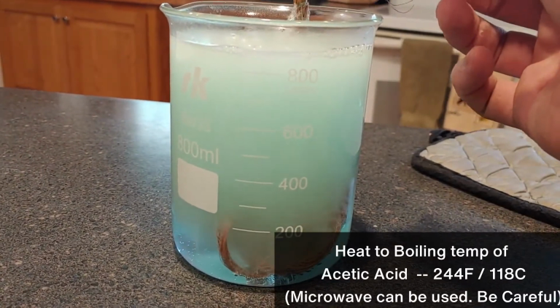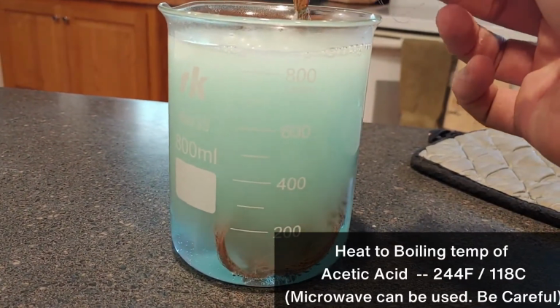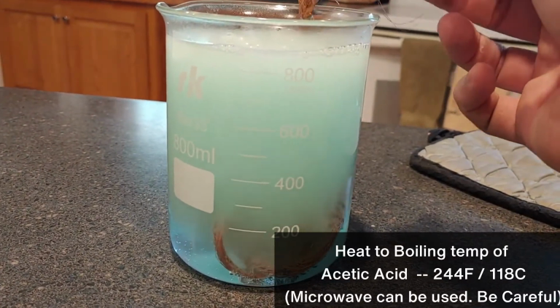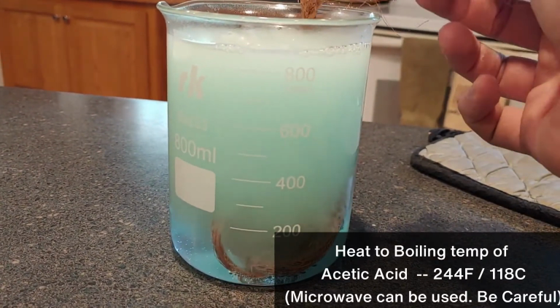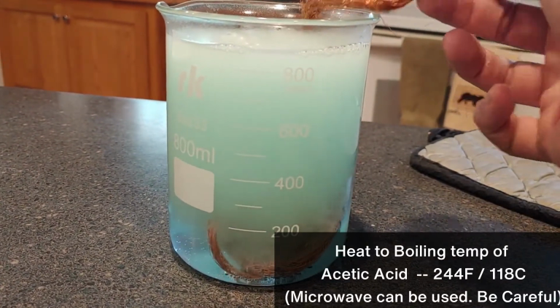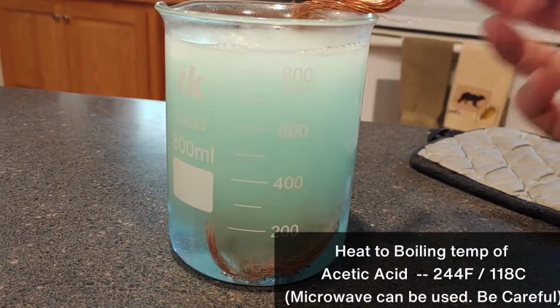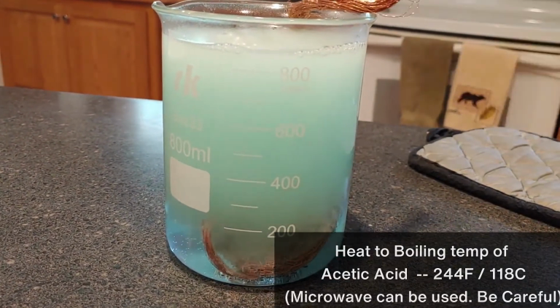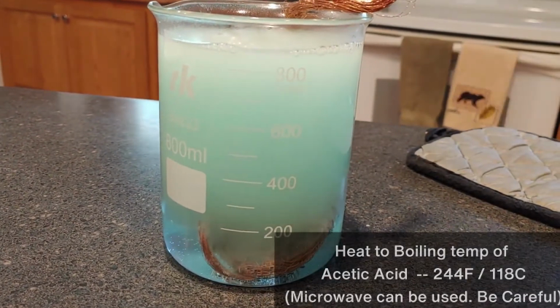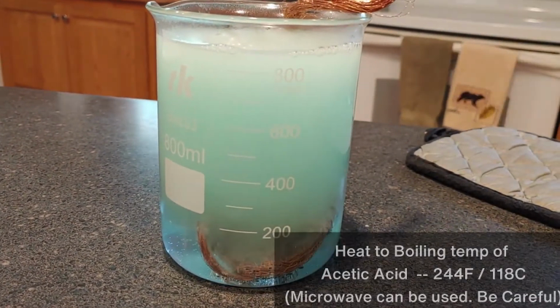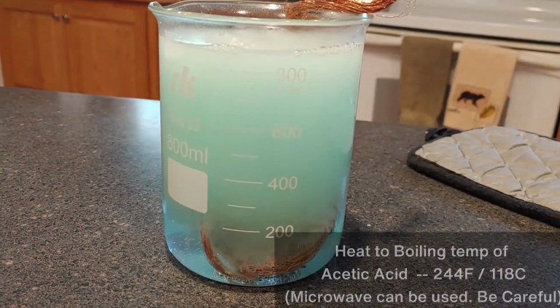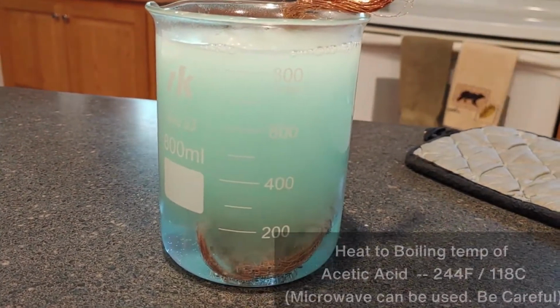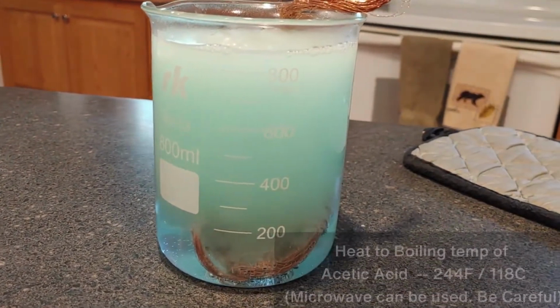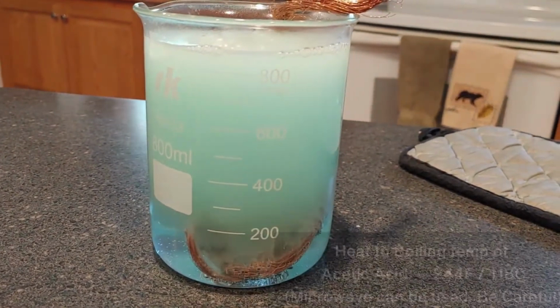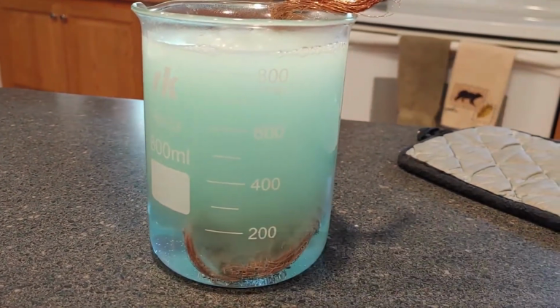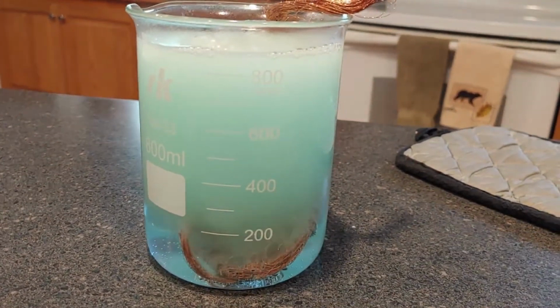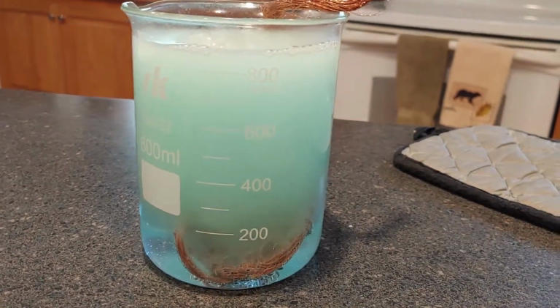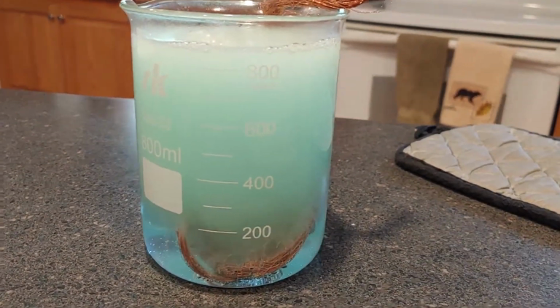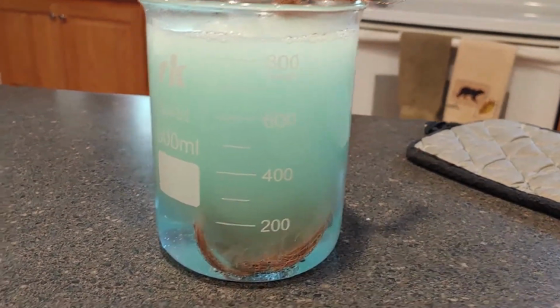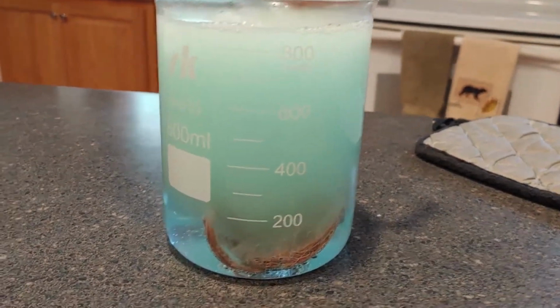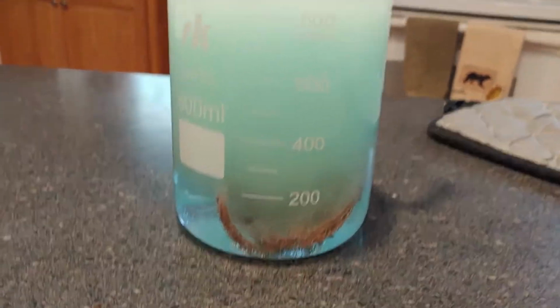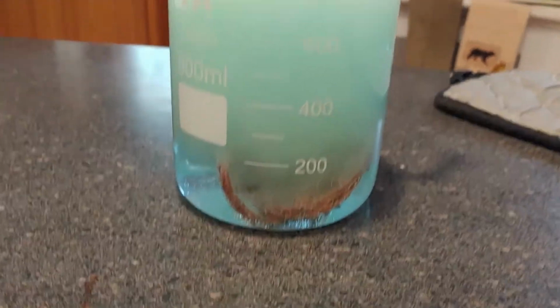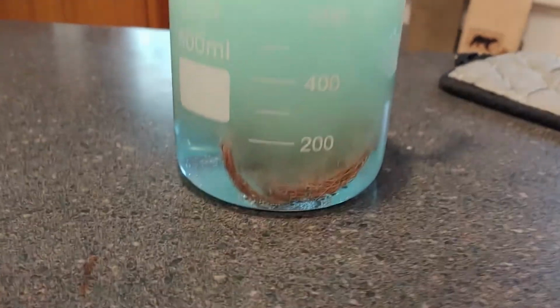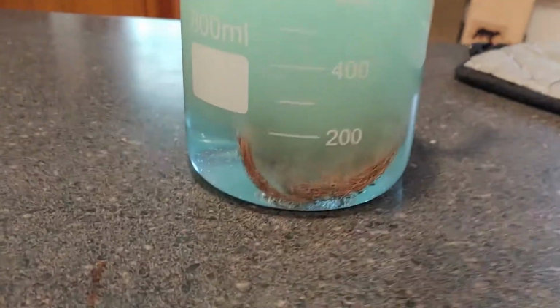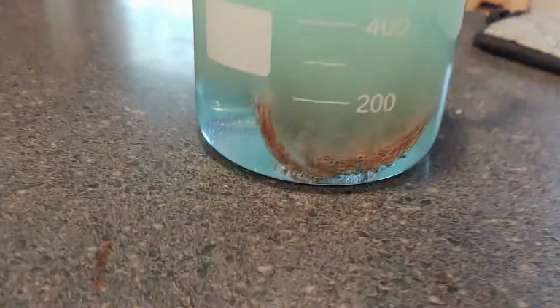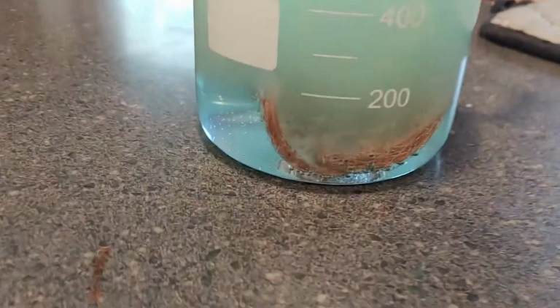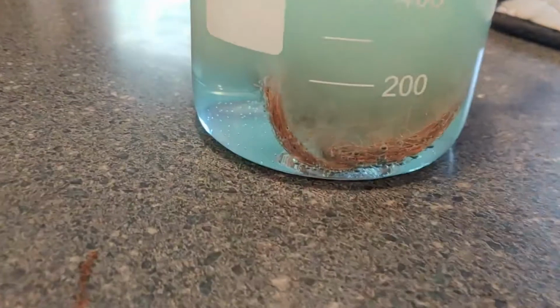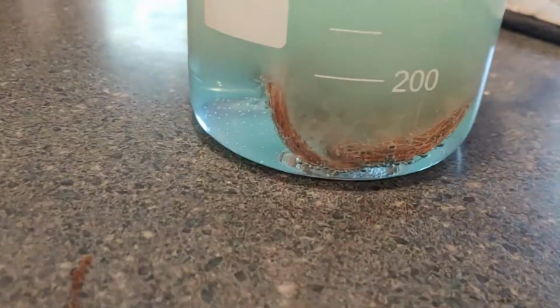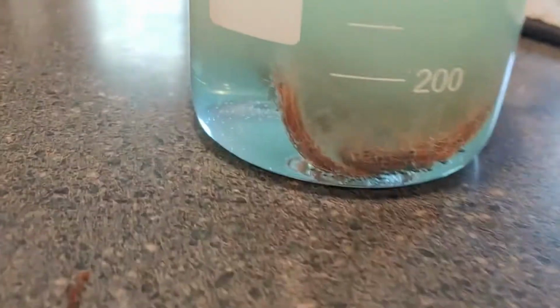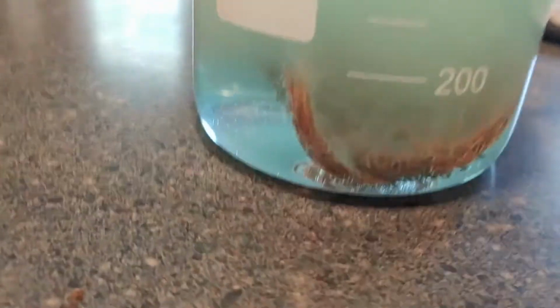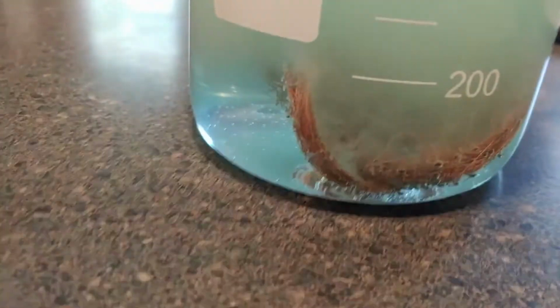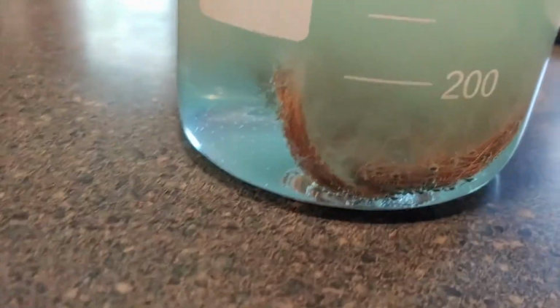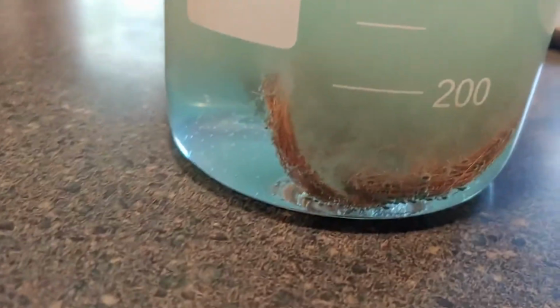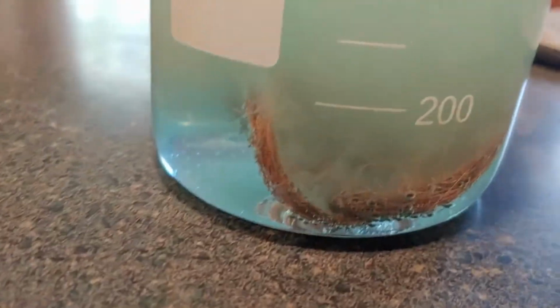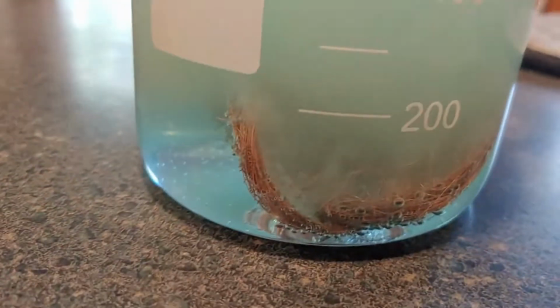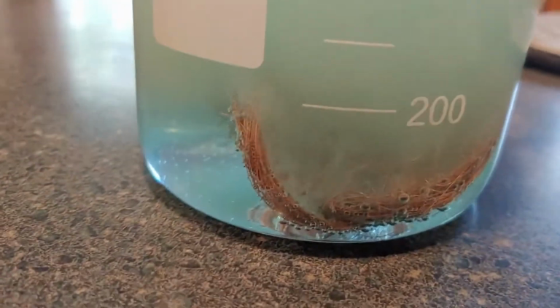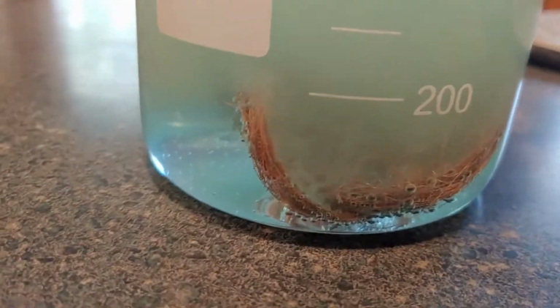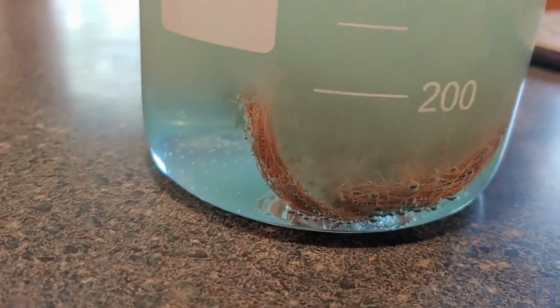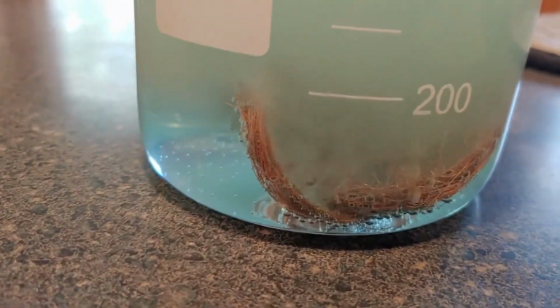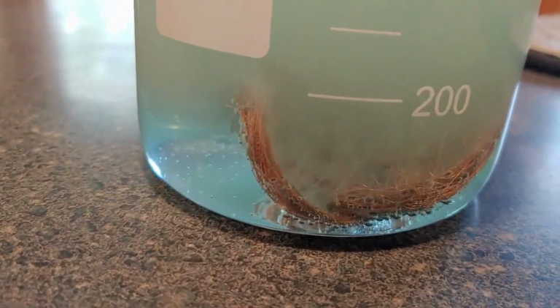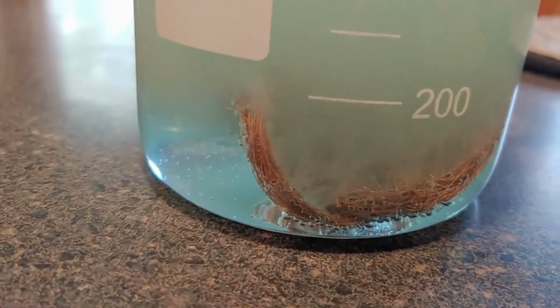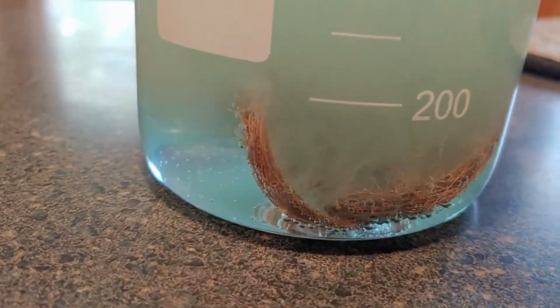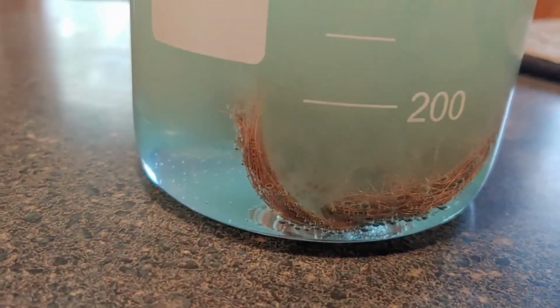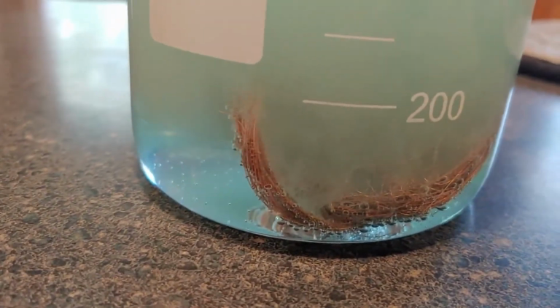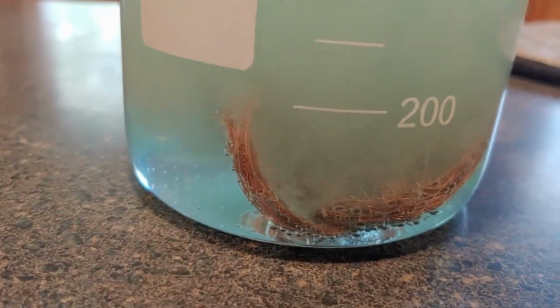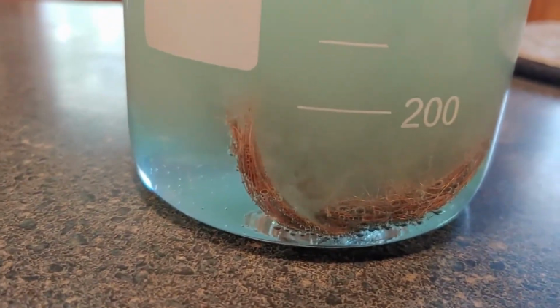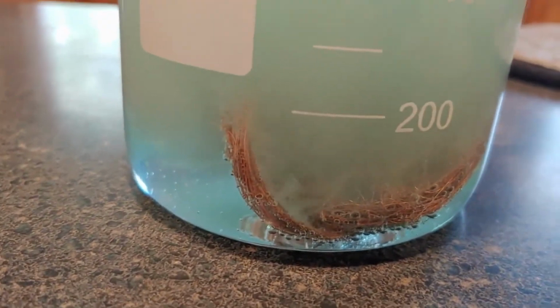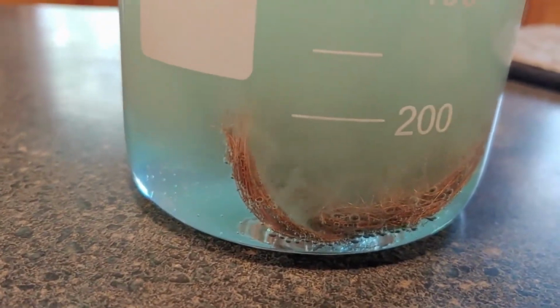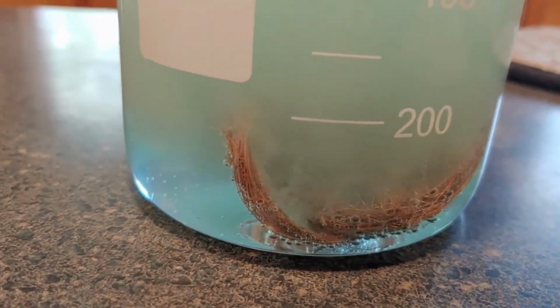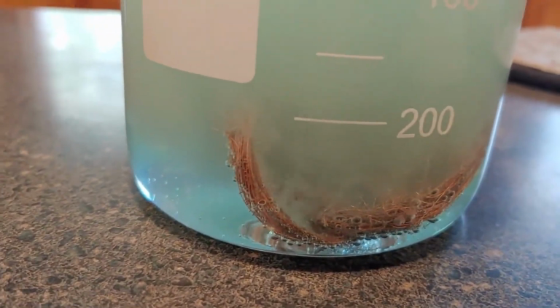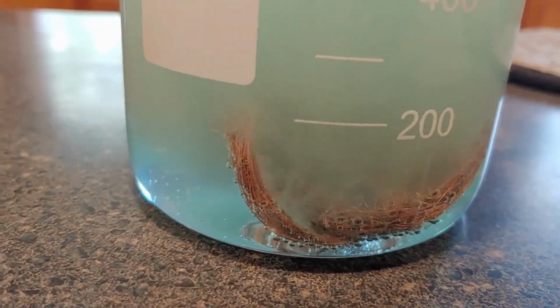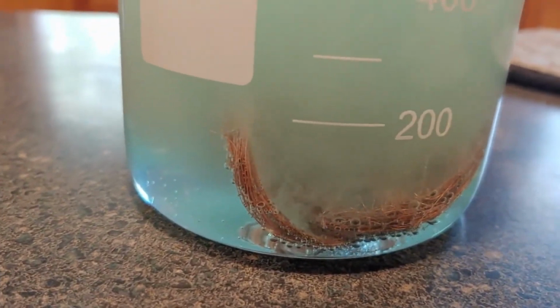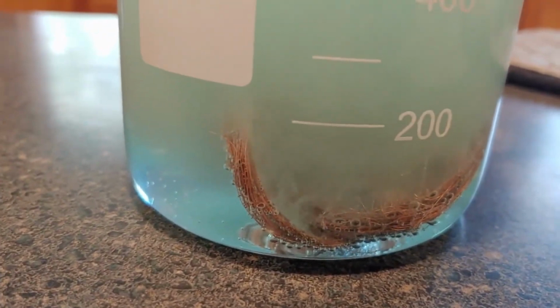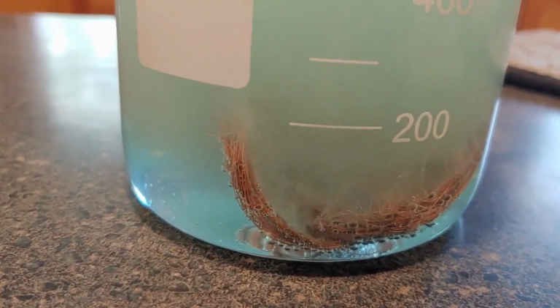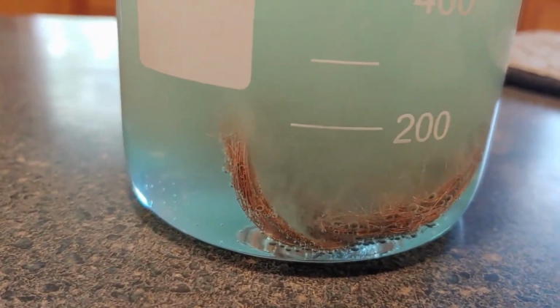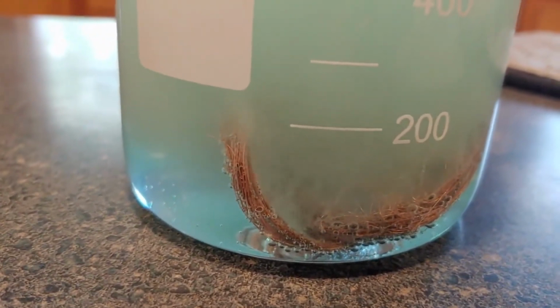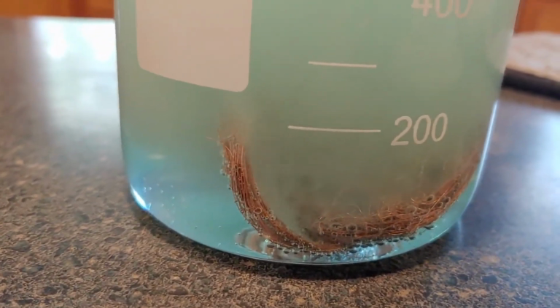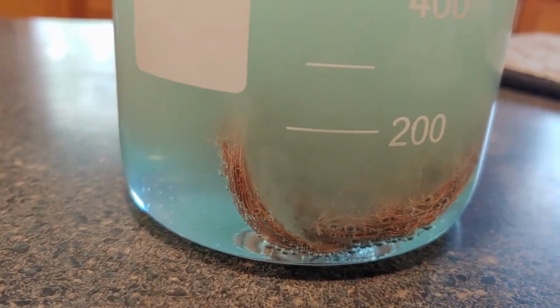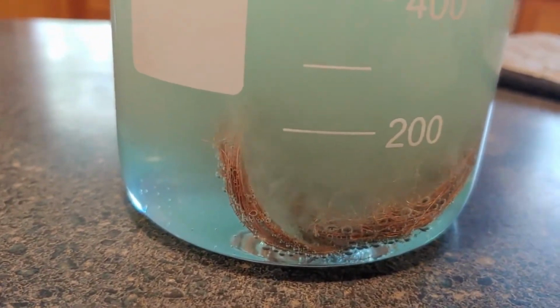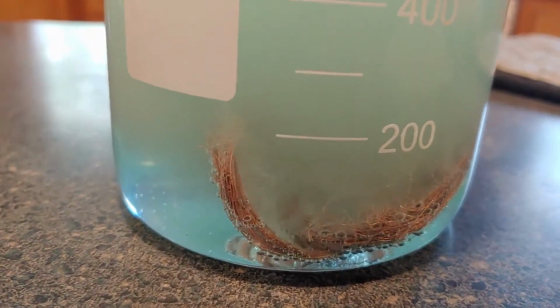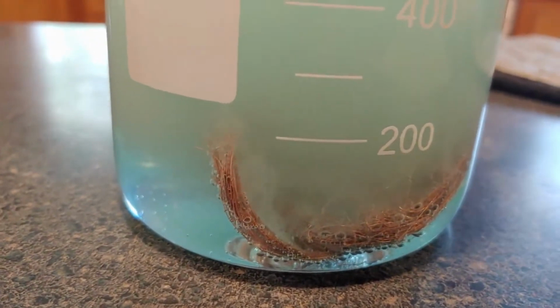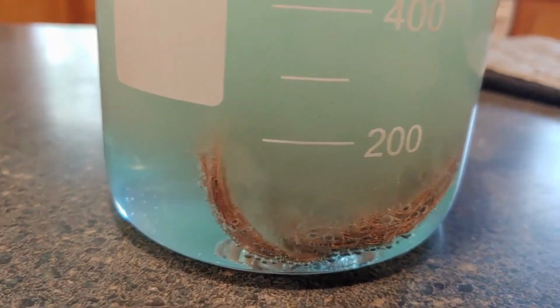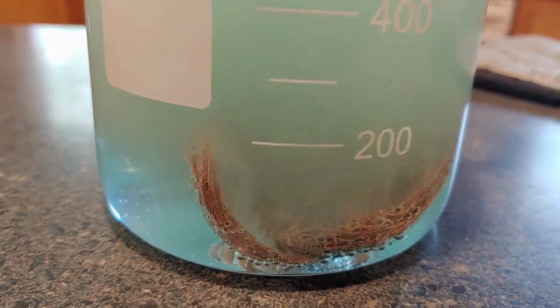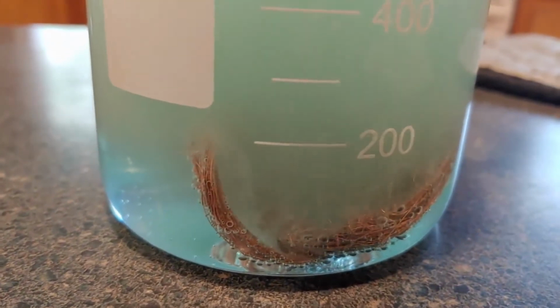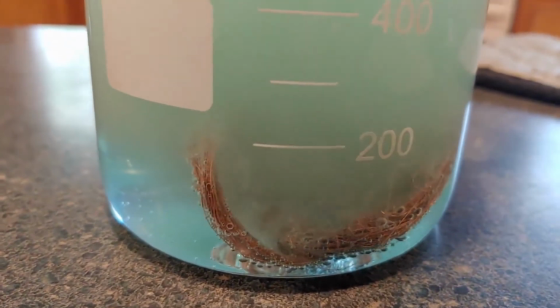This is going to stay overnight like this, but you can see the solution's already turned from clear to green, and that means we have copper in there.